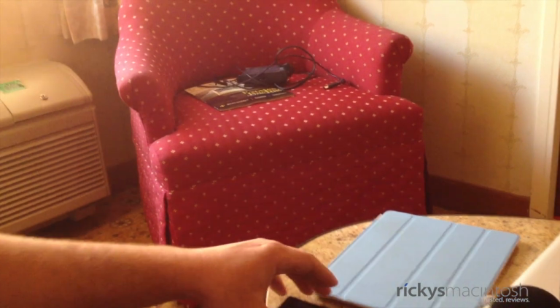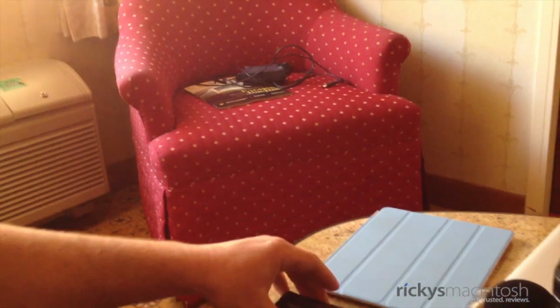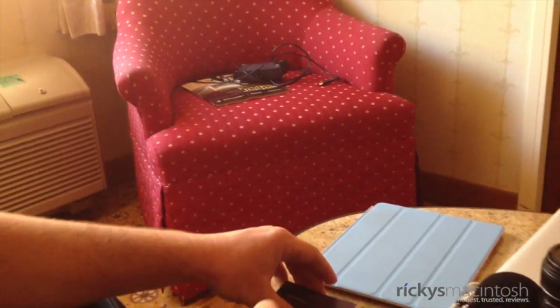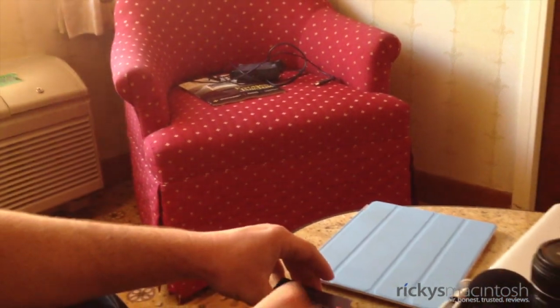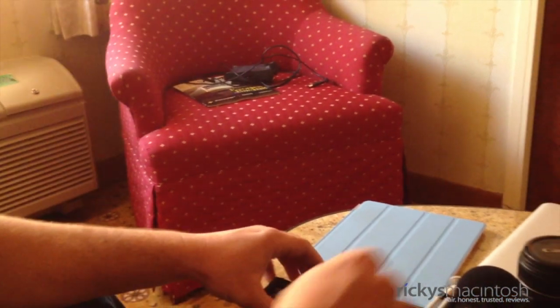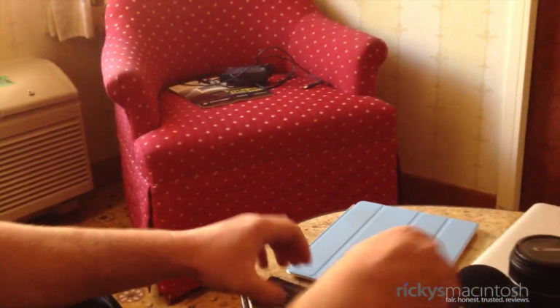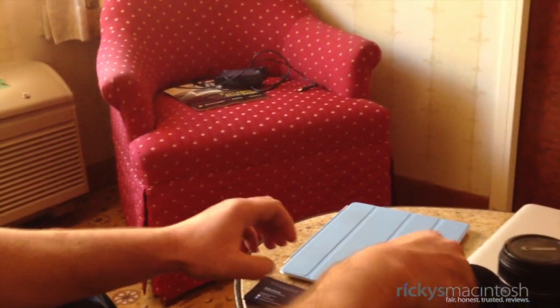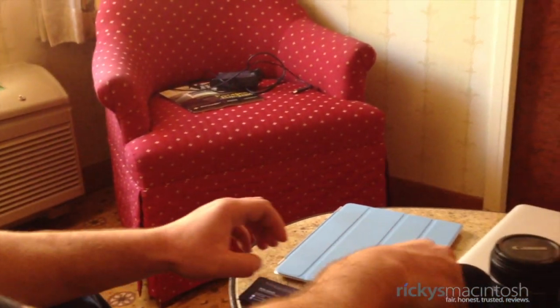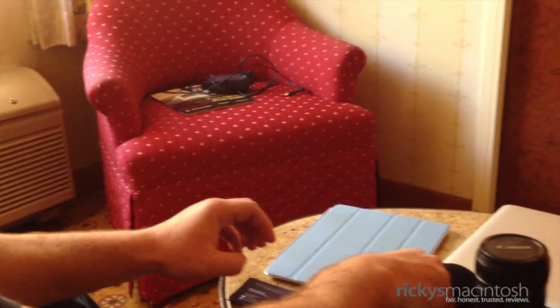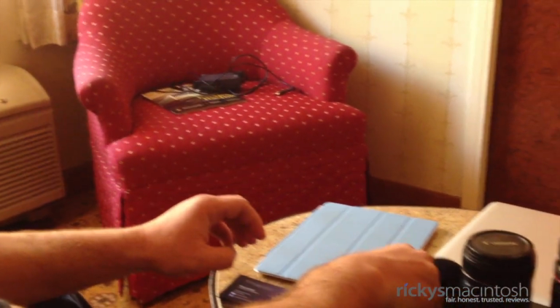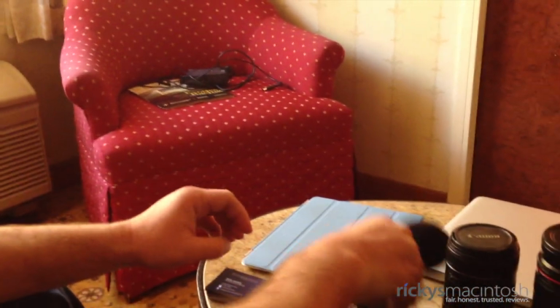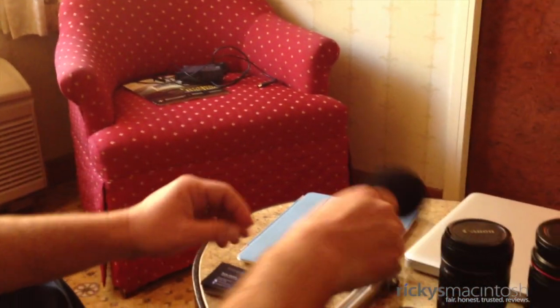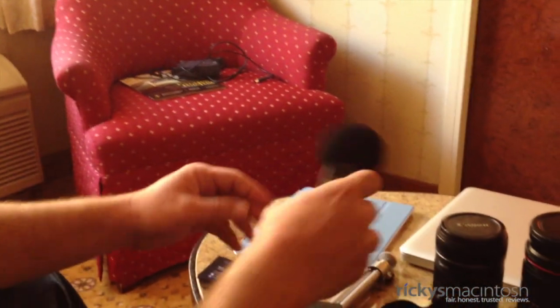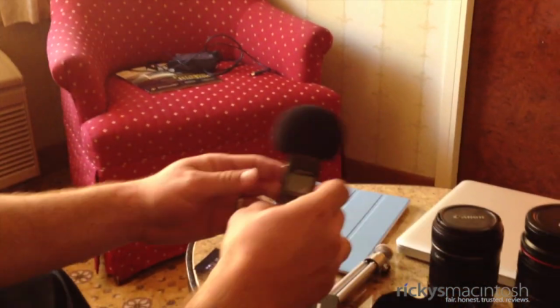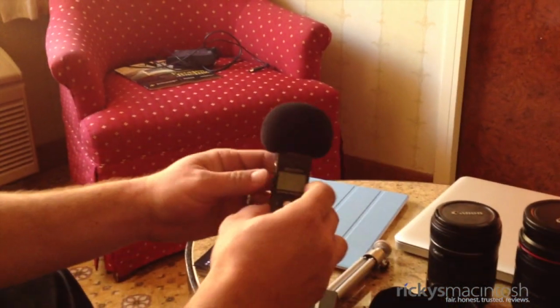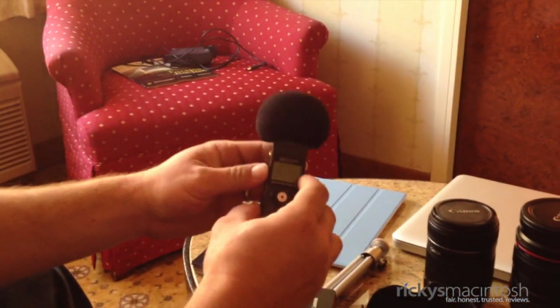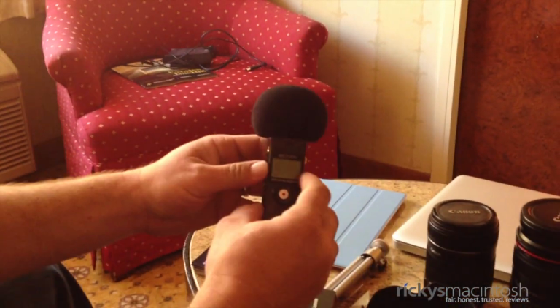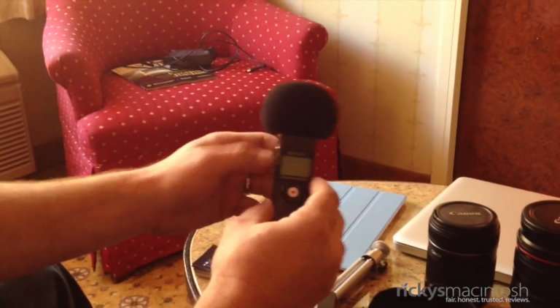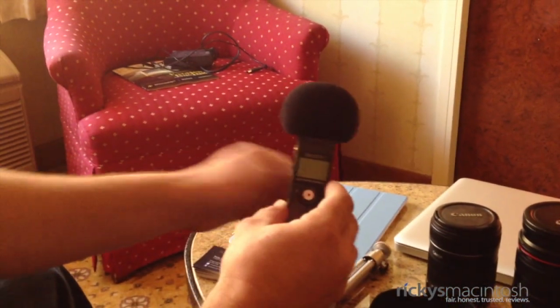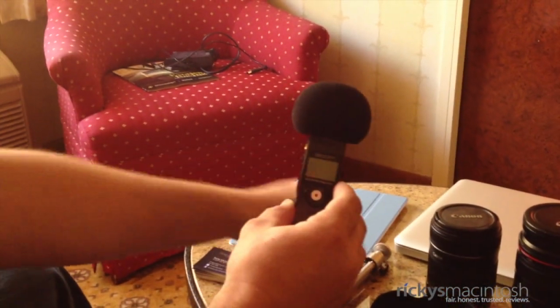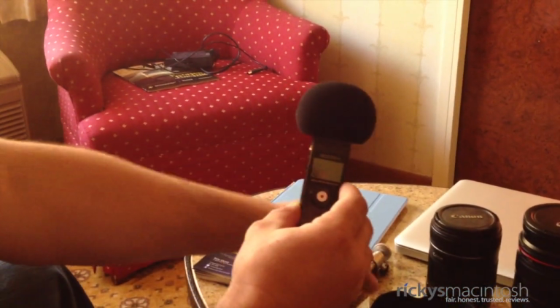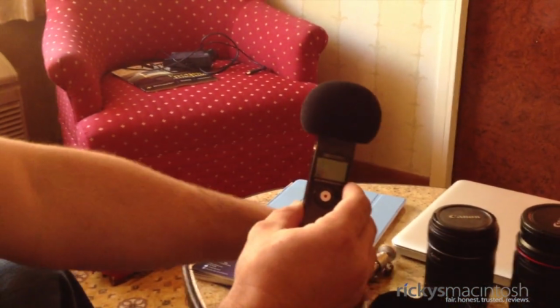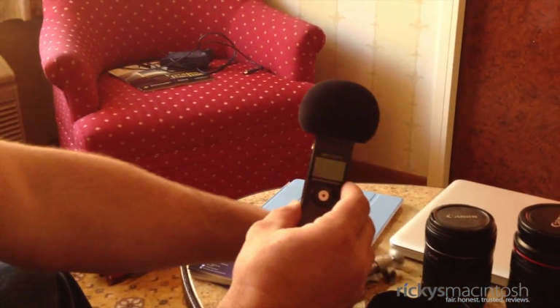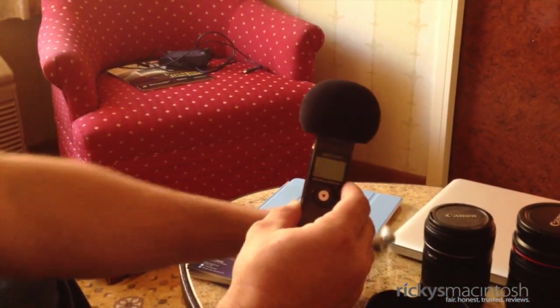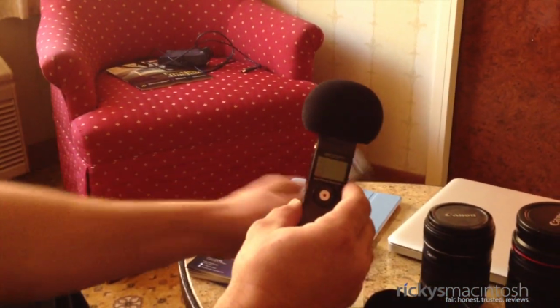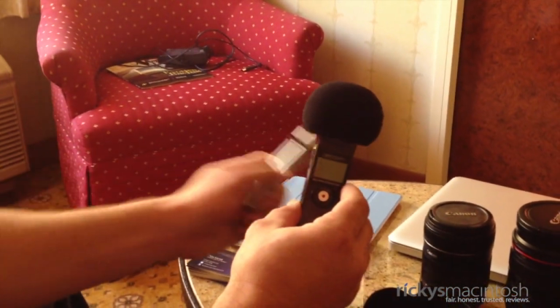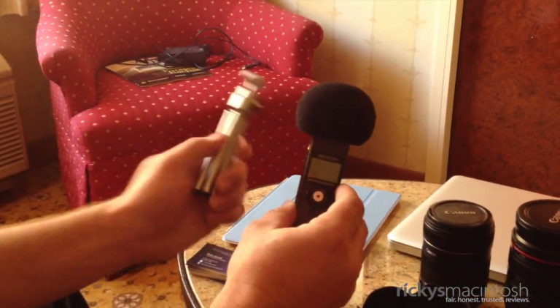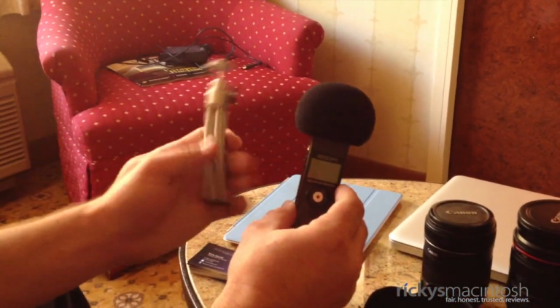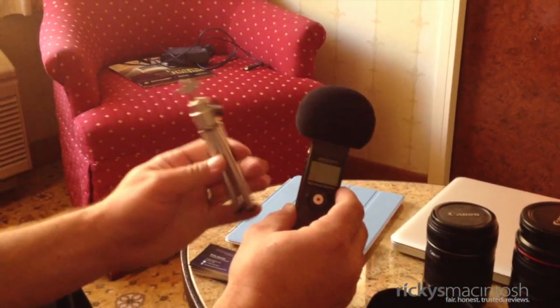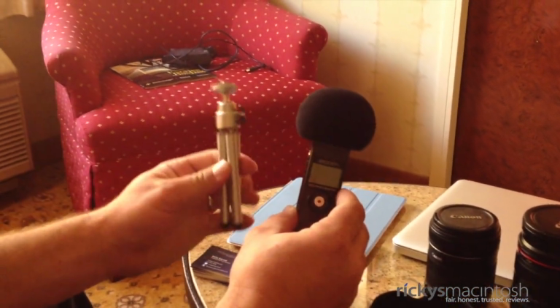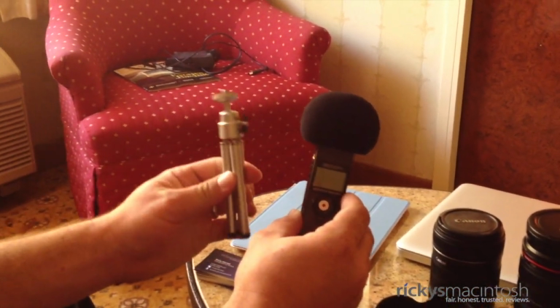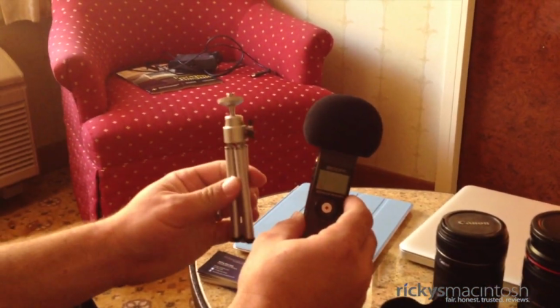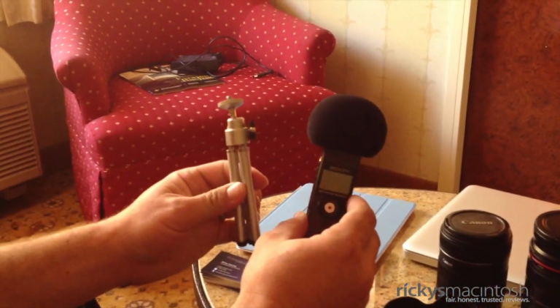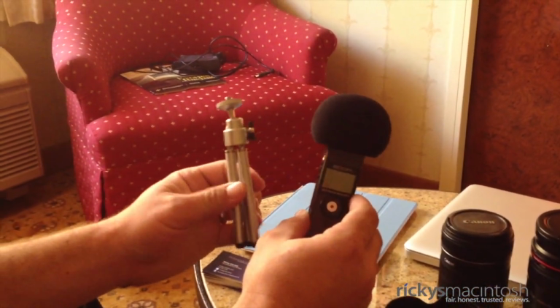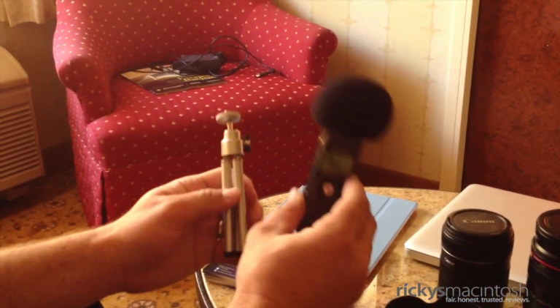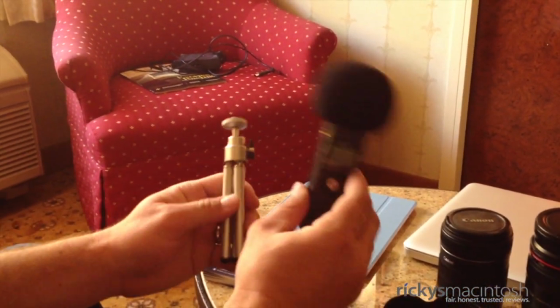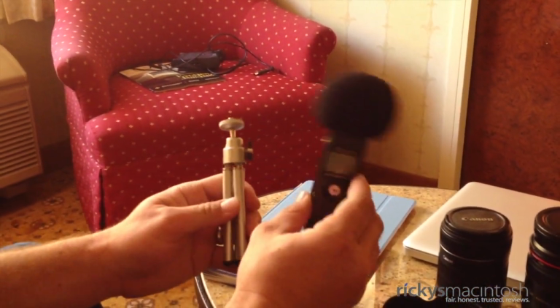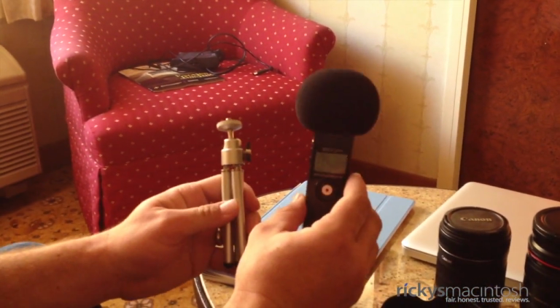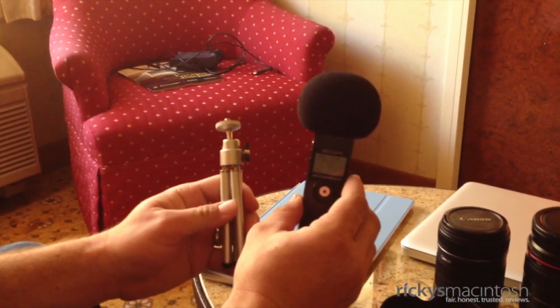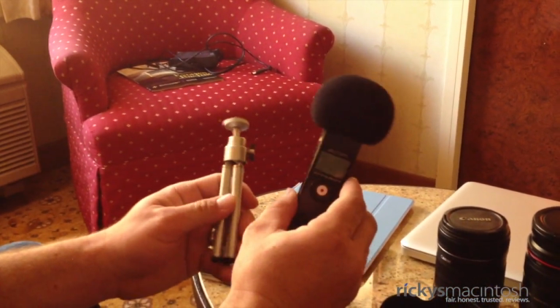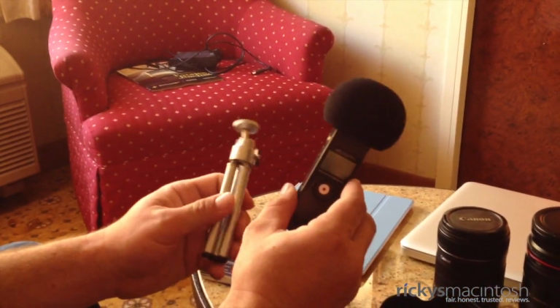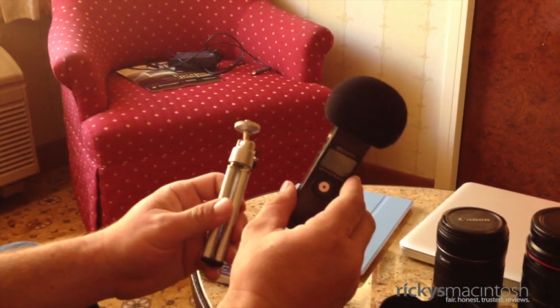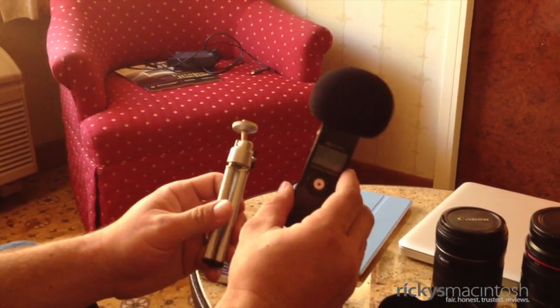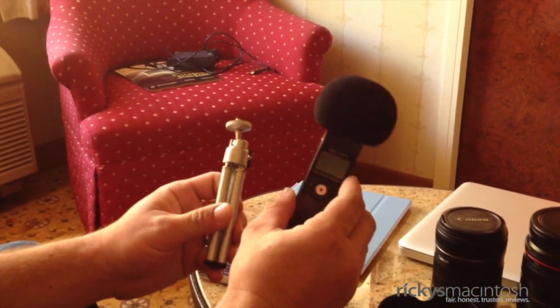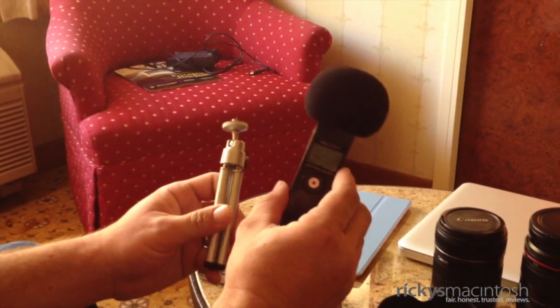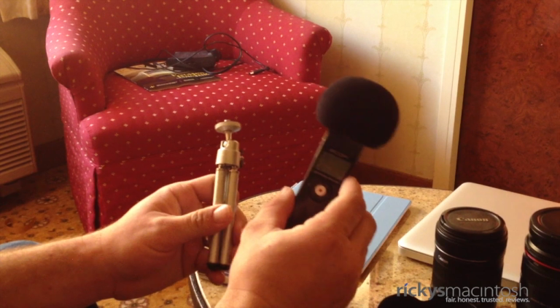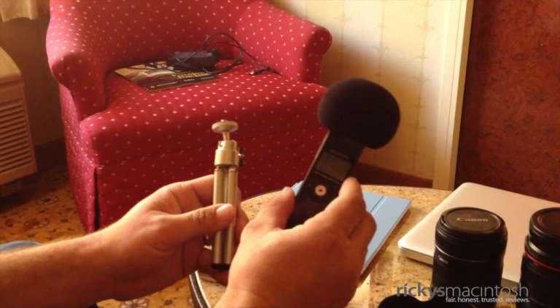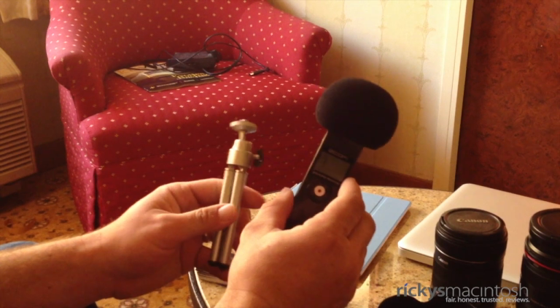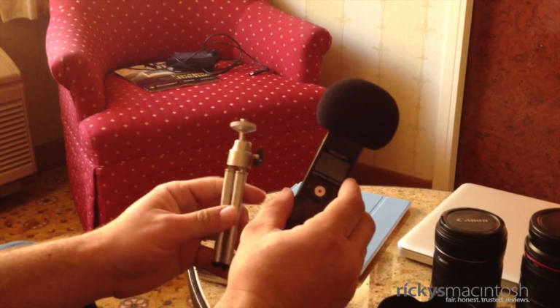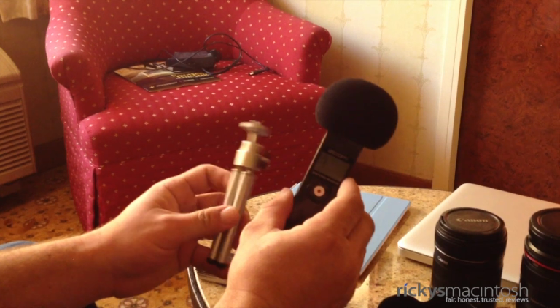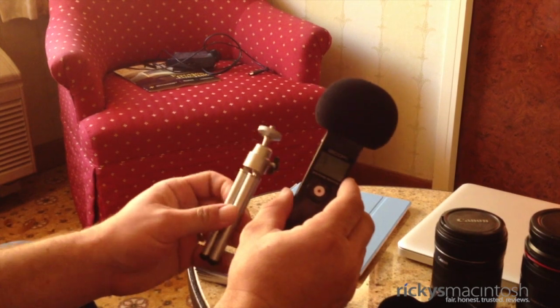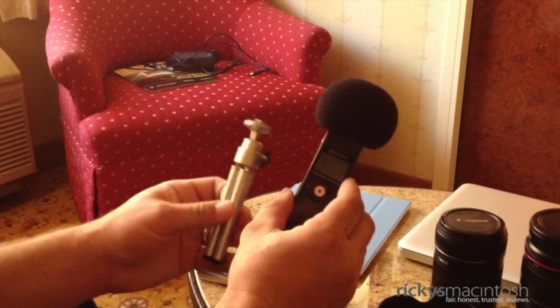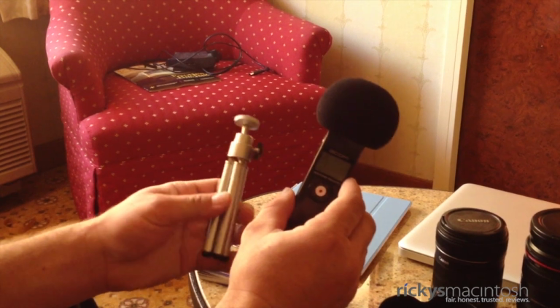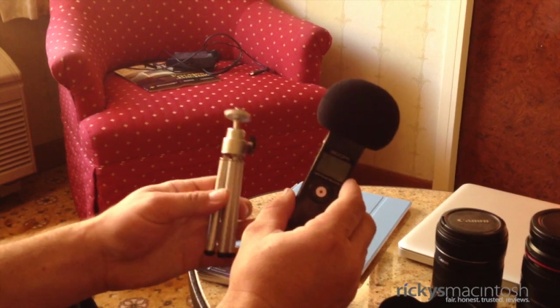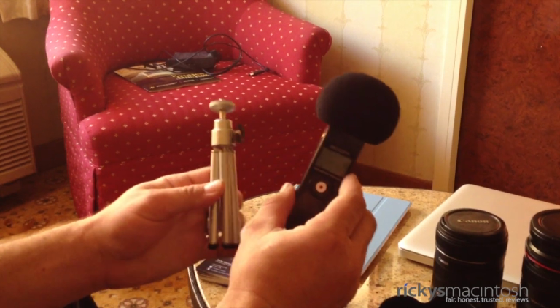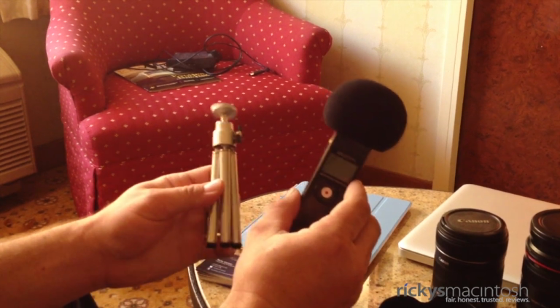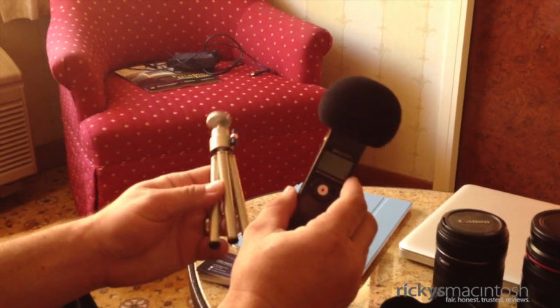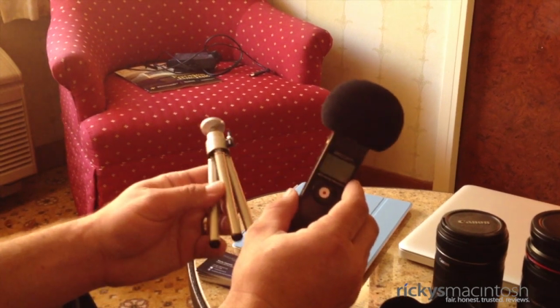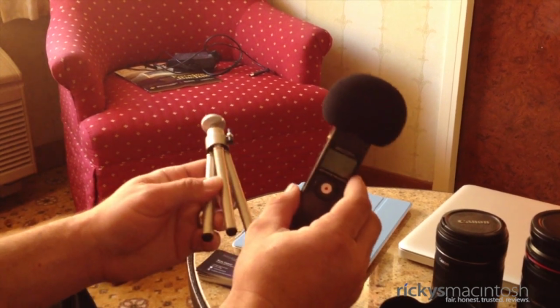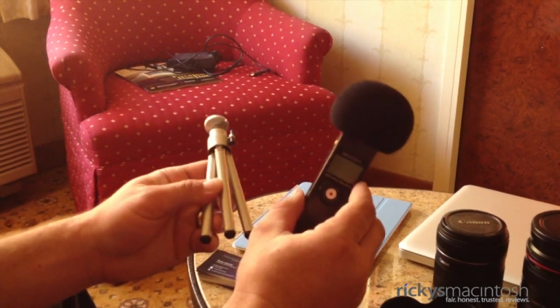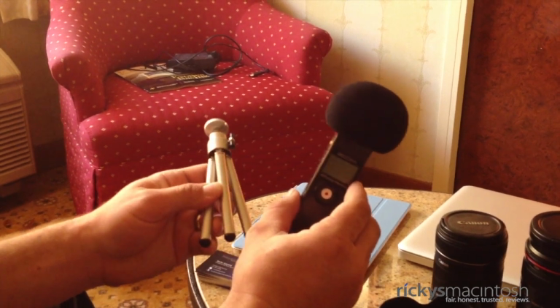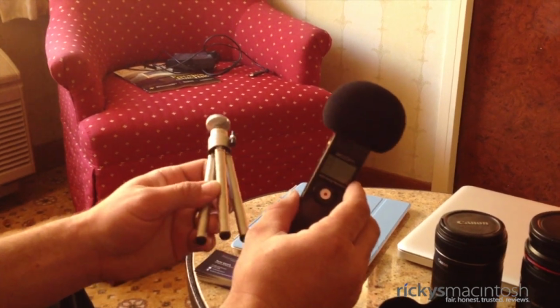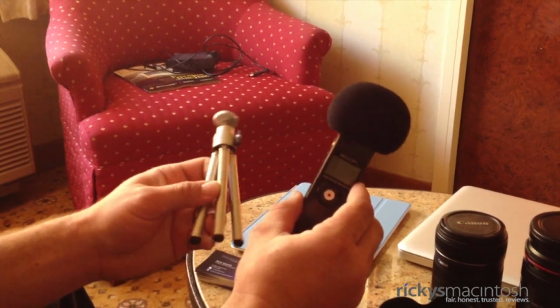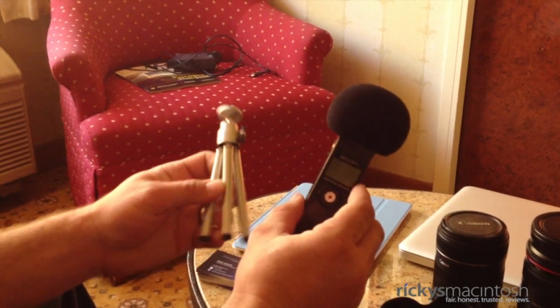We got the Zoom H1 mic along with the tripod. This is what I'm going to be using to record my audio when I interview vendors and whatnot.